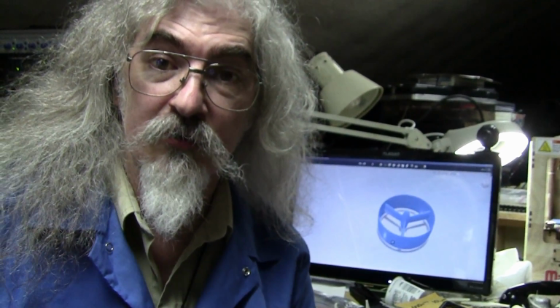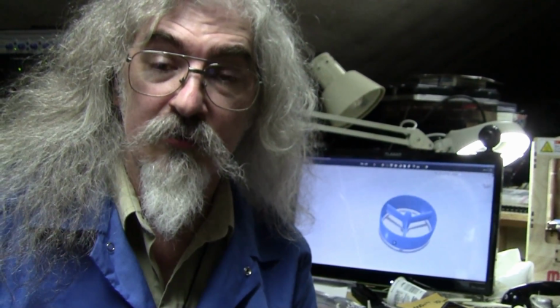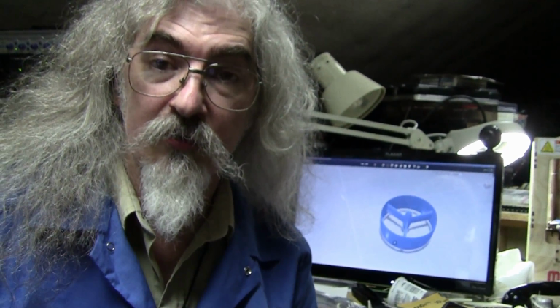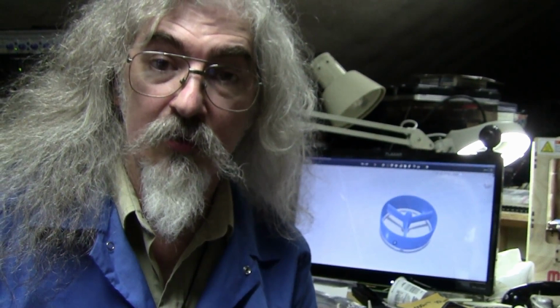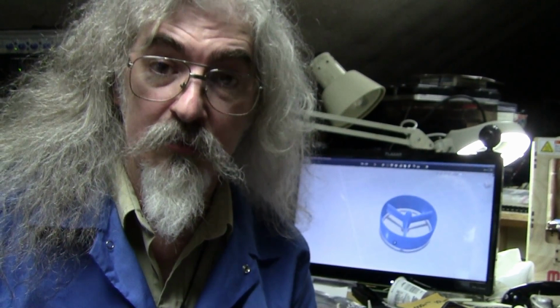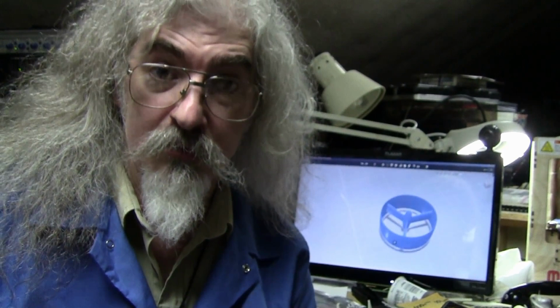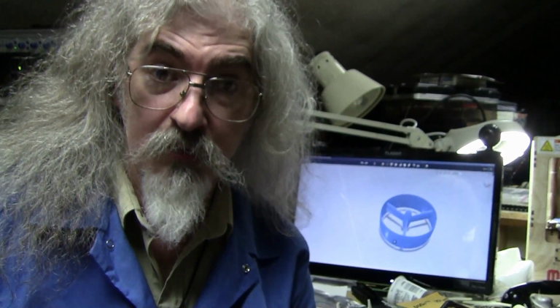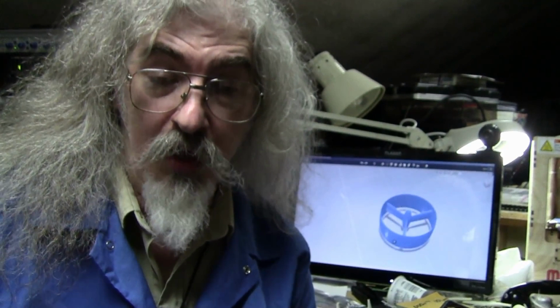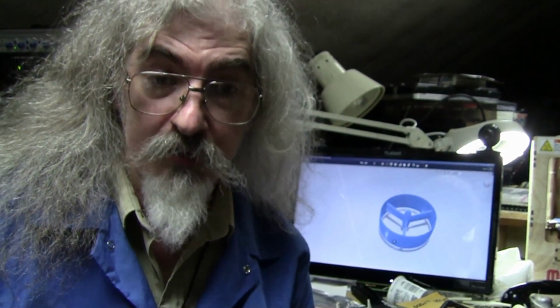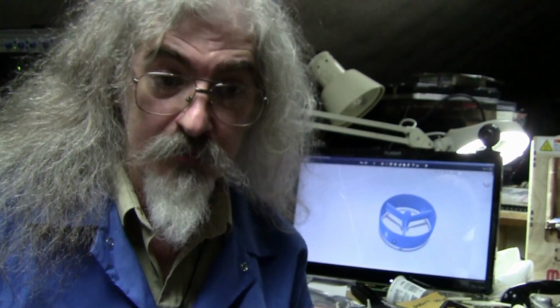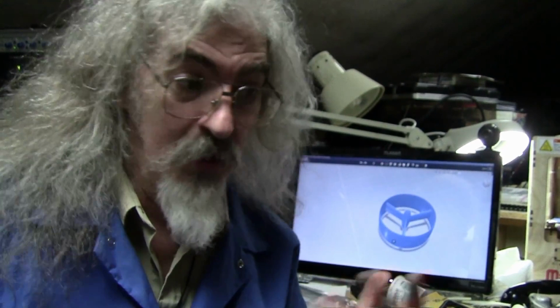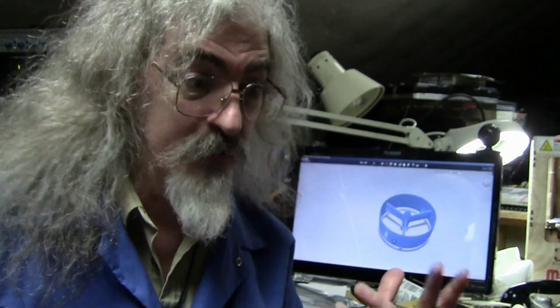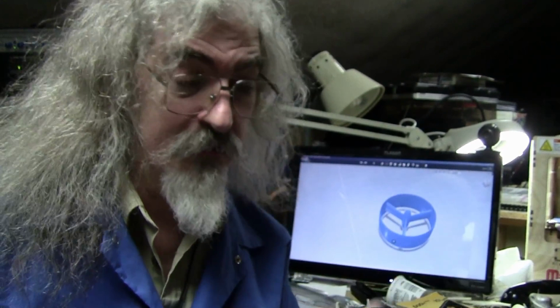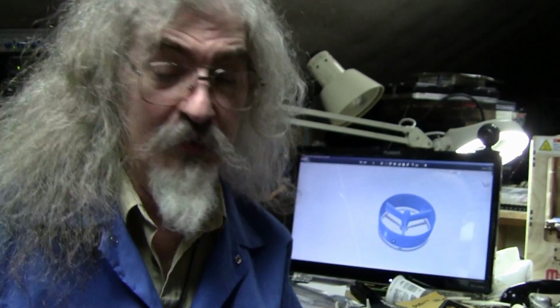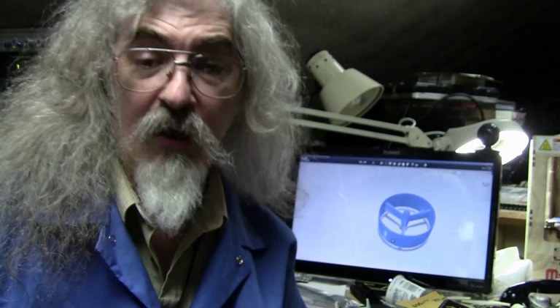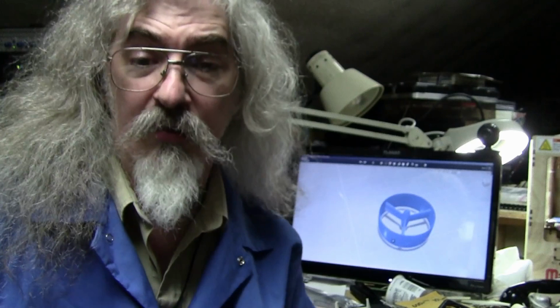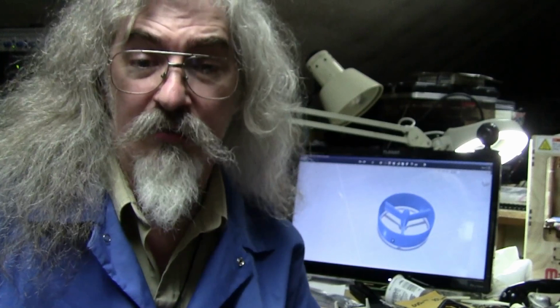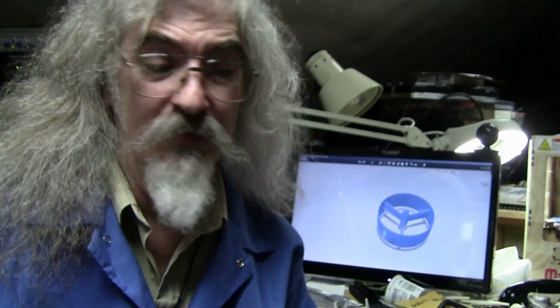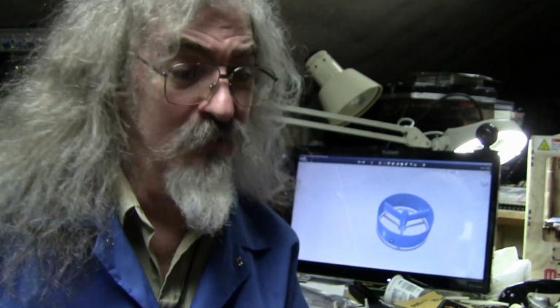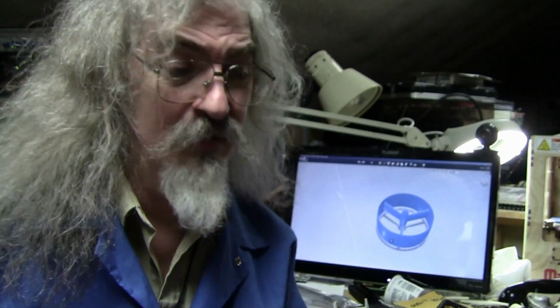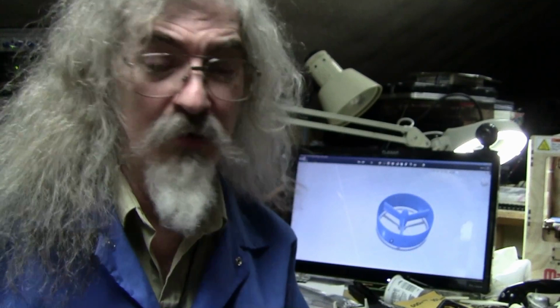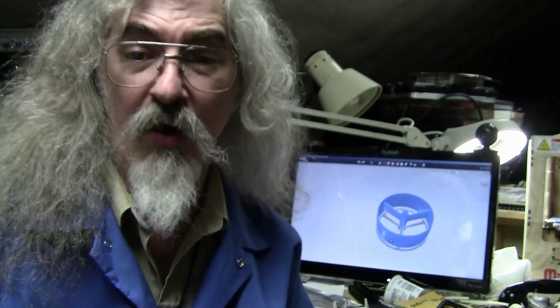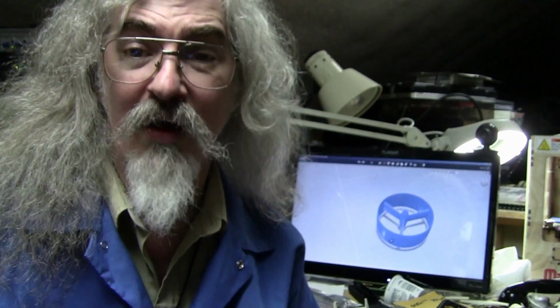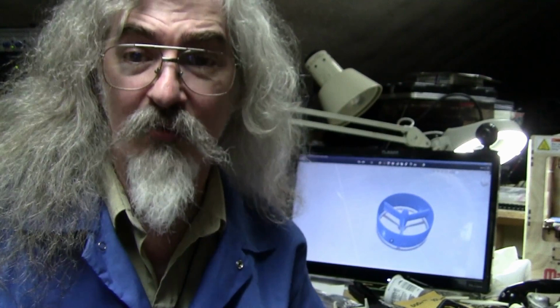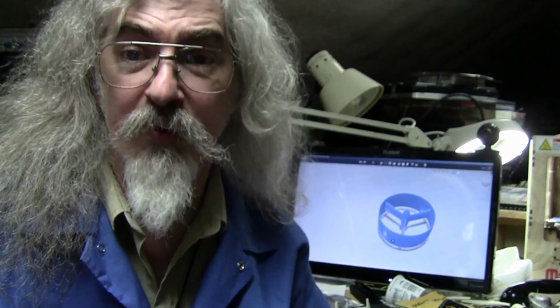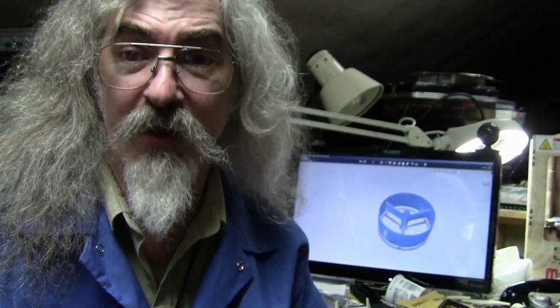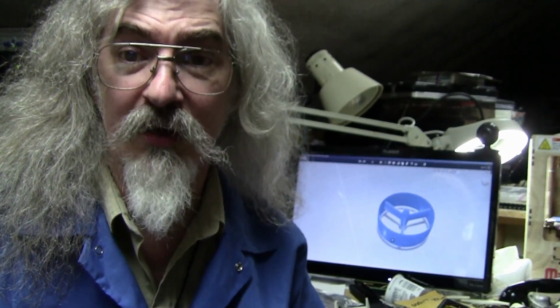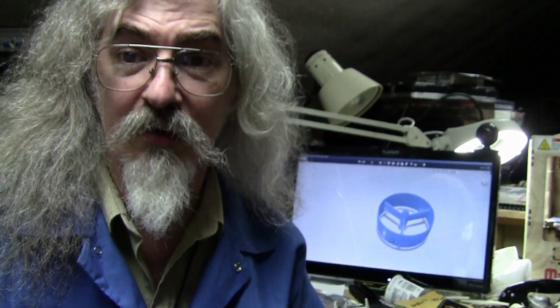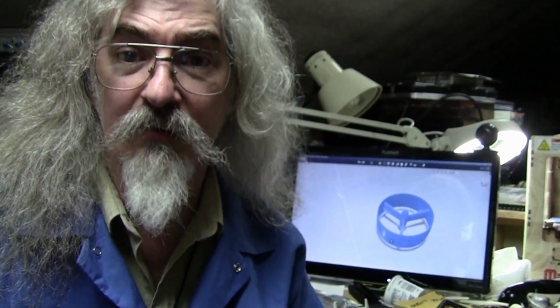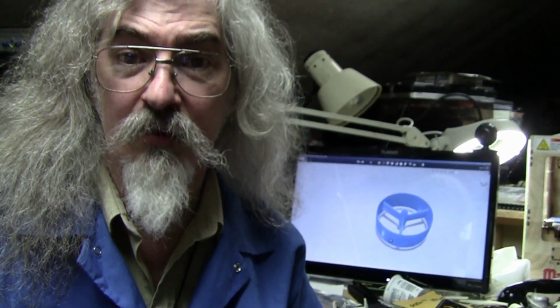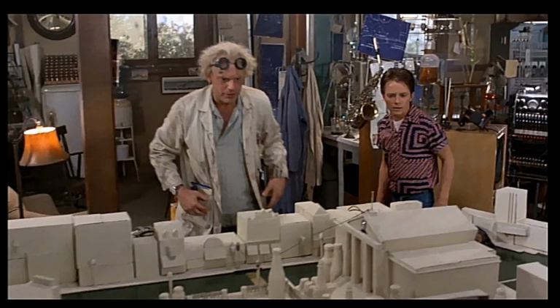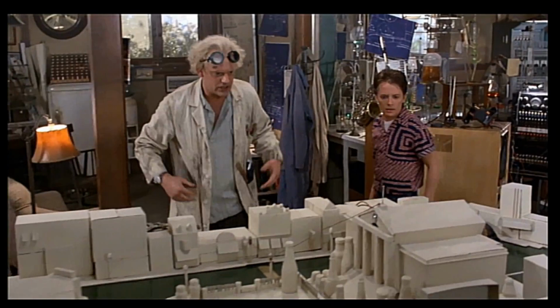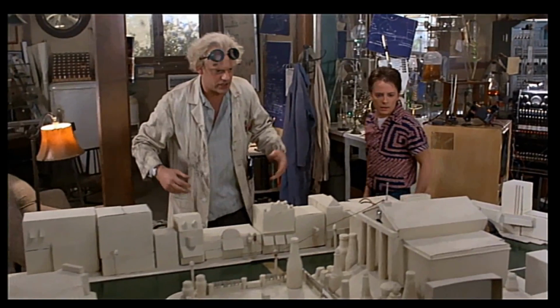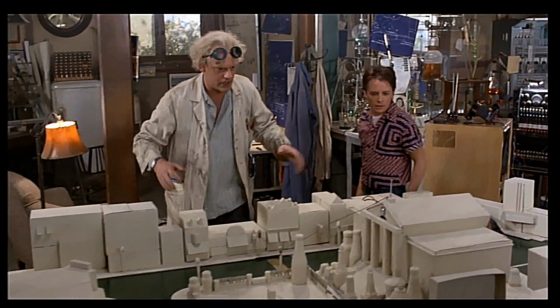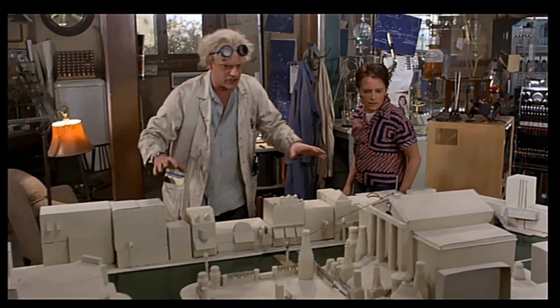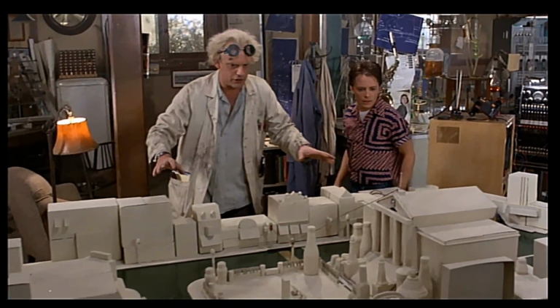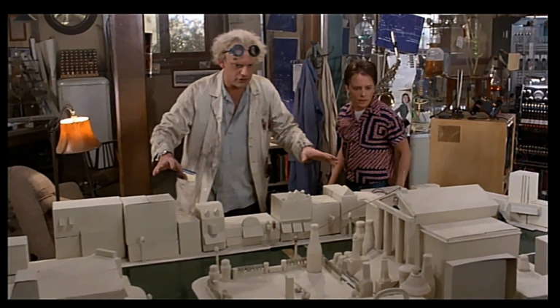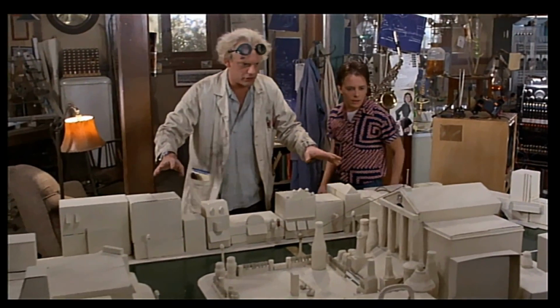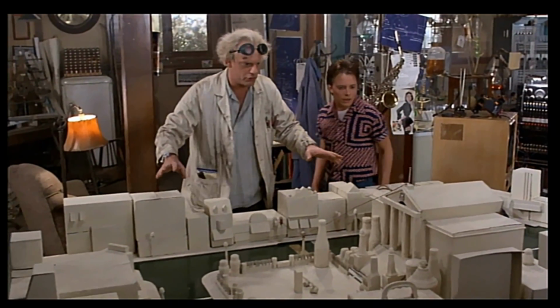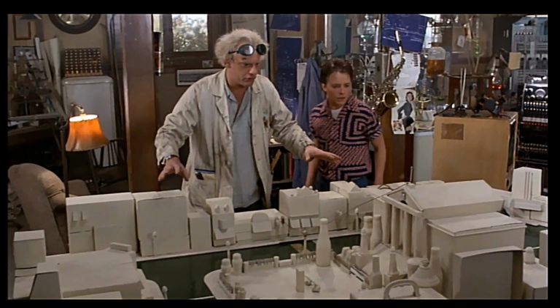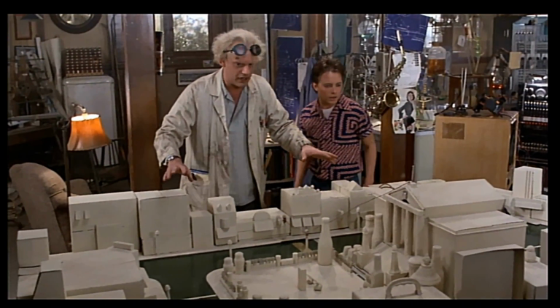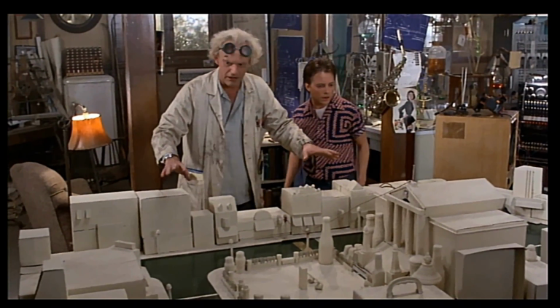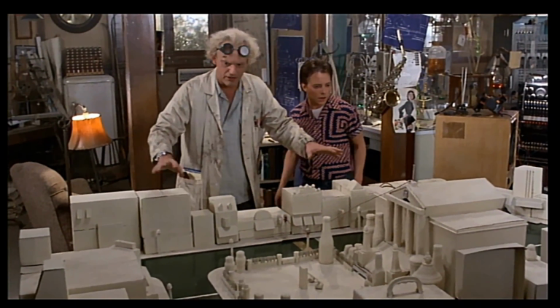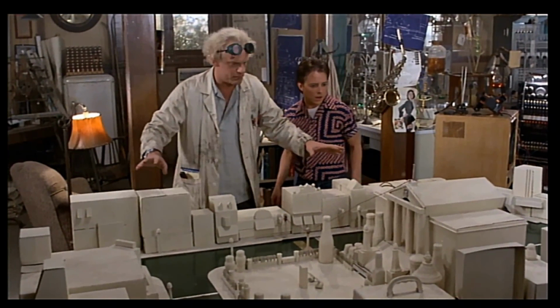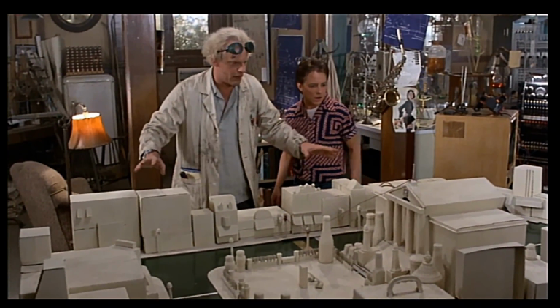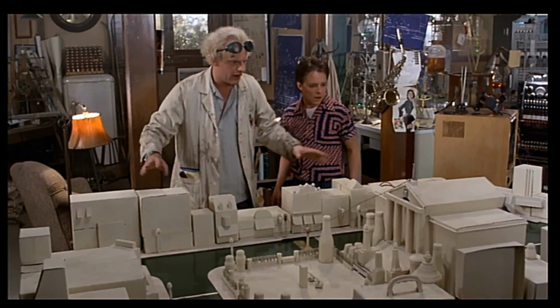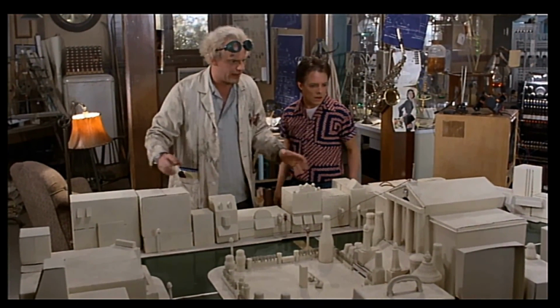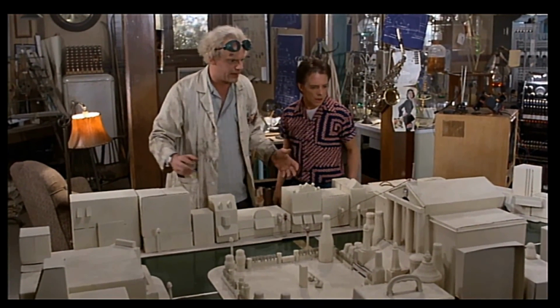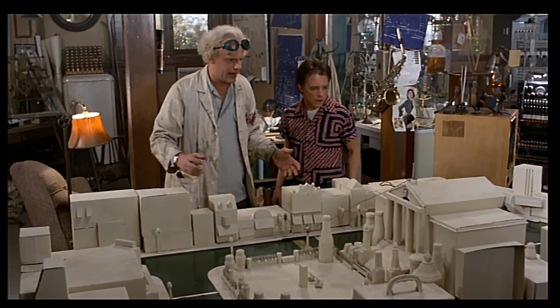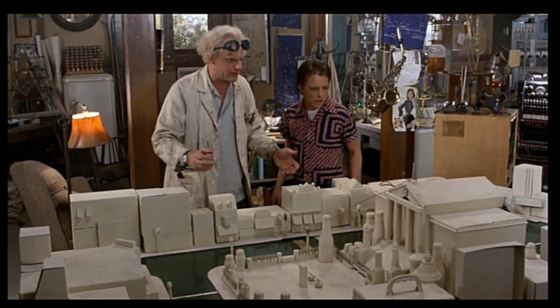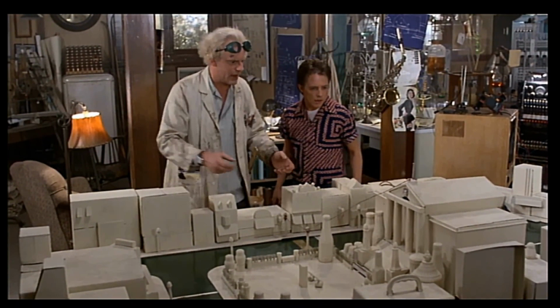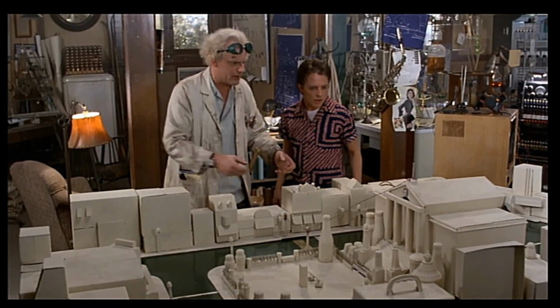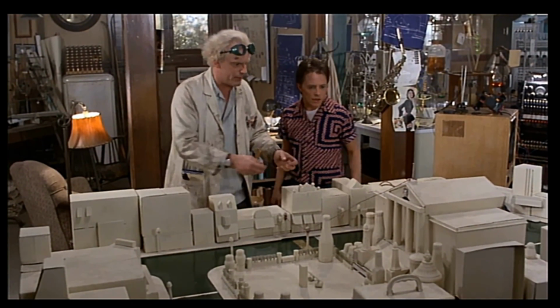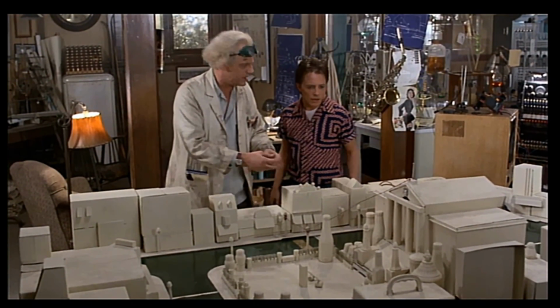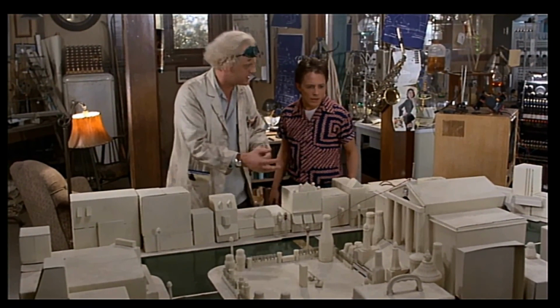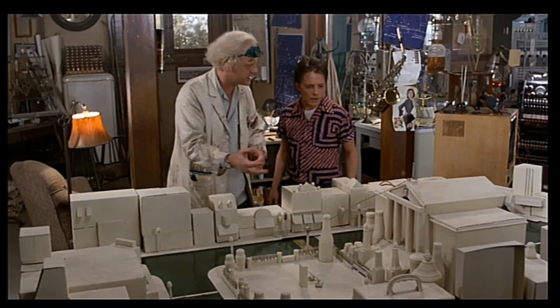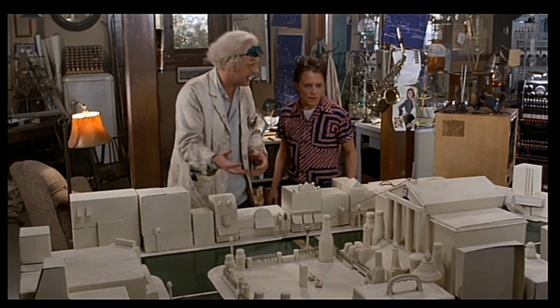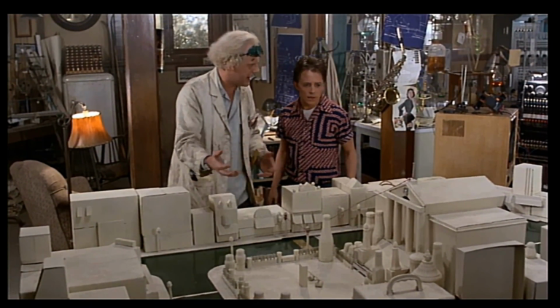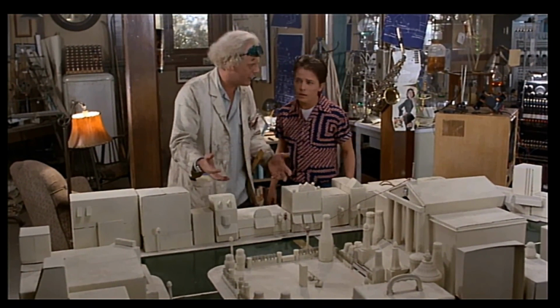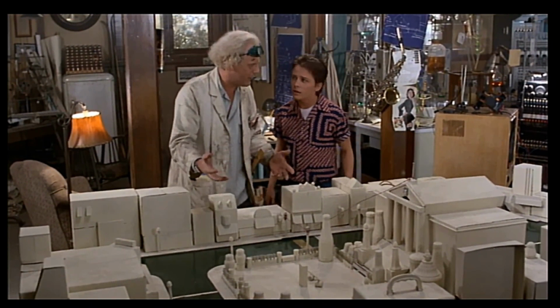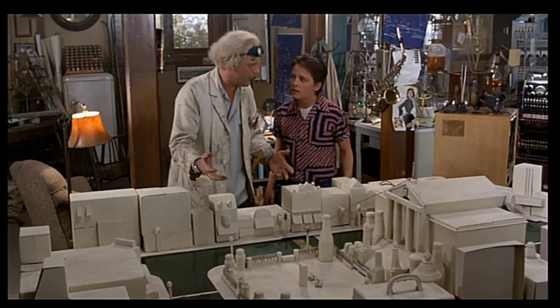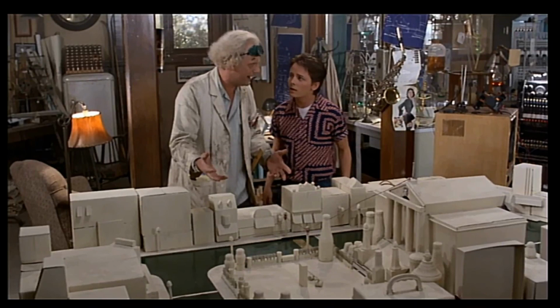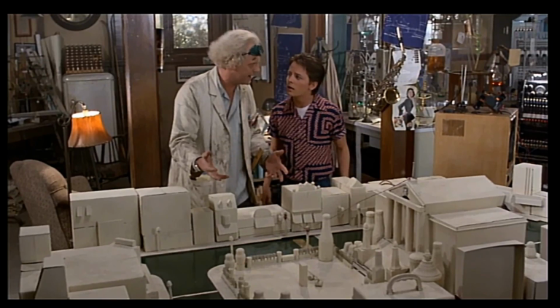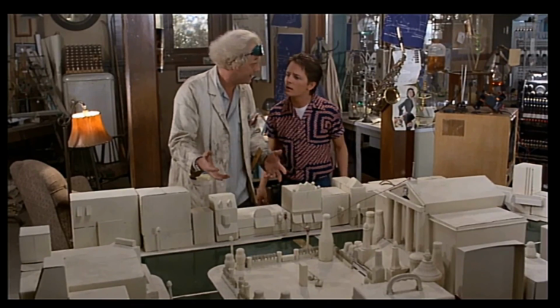This is not to scale, and I haven't painted it. Please excuse the crudity of this model — I didn't have time to build it to scale or to paint it.